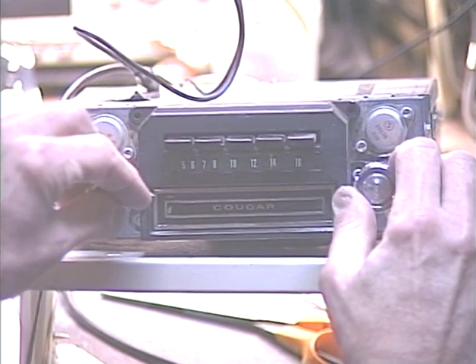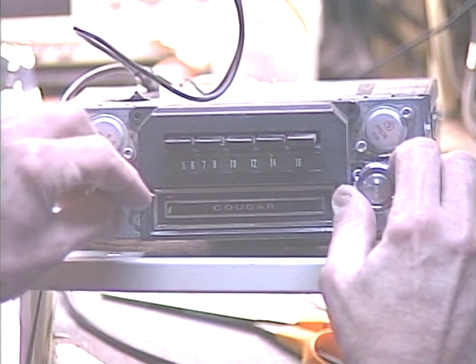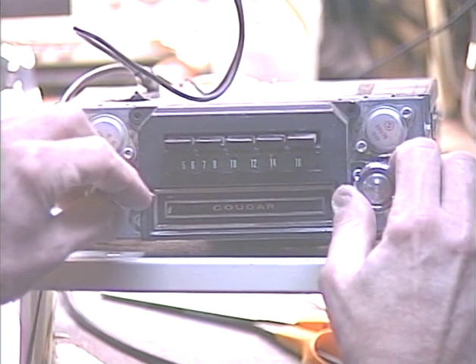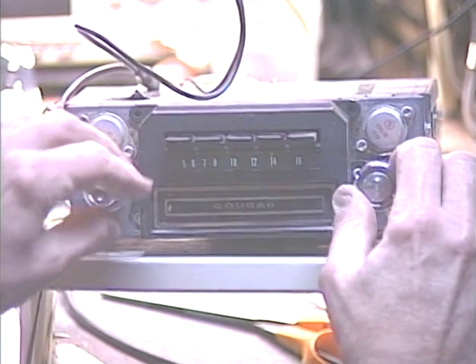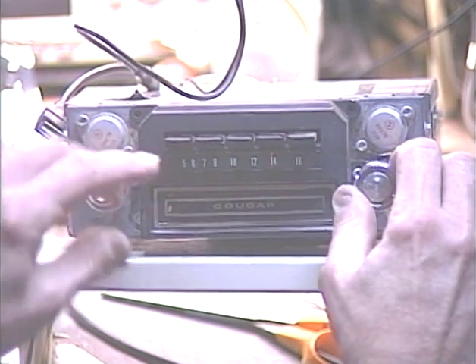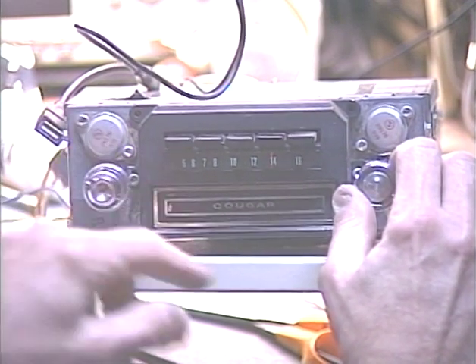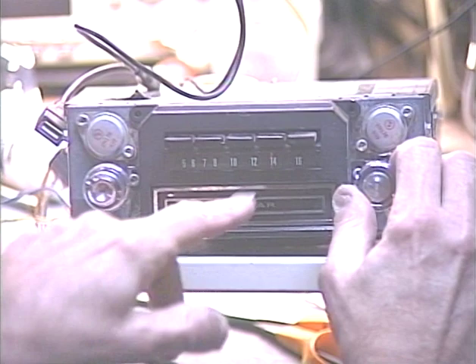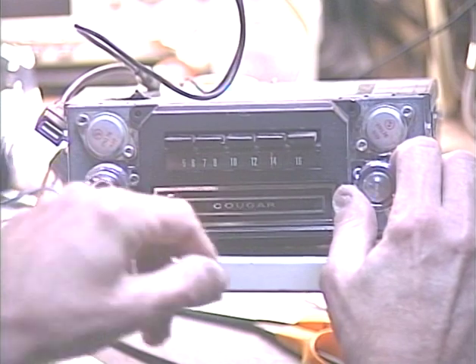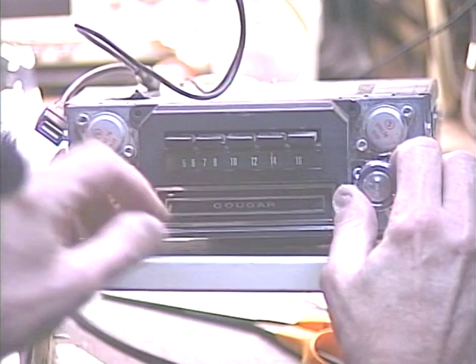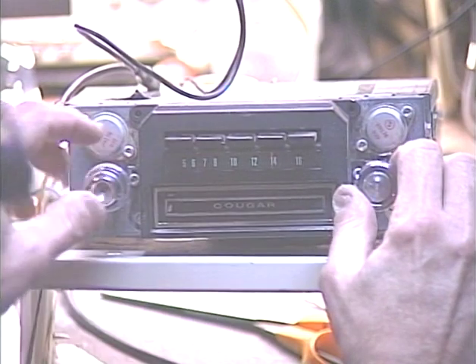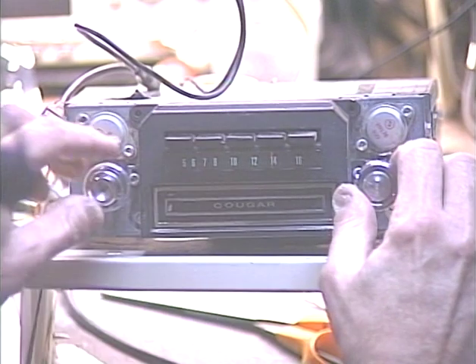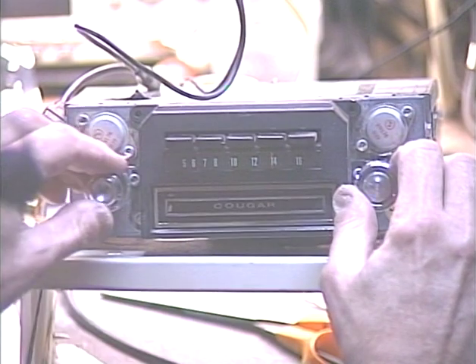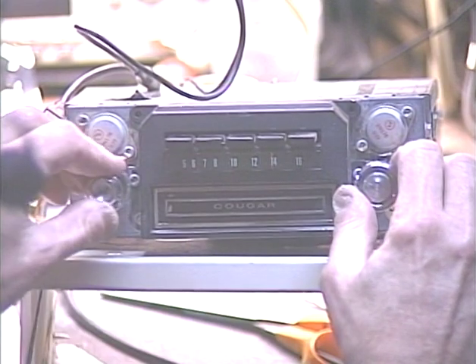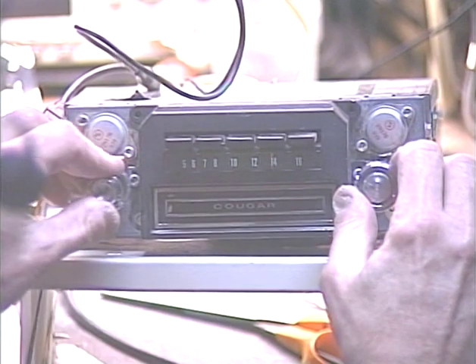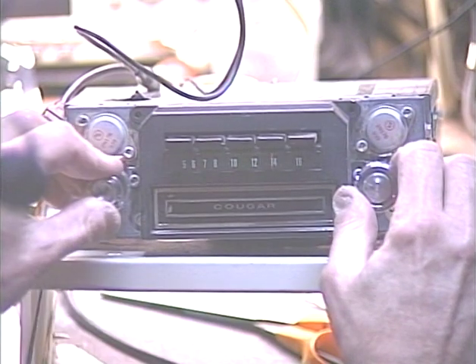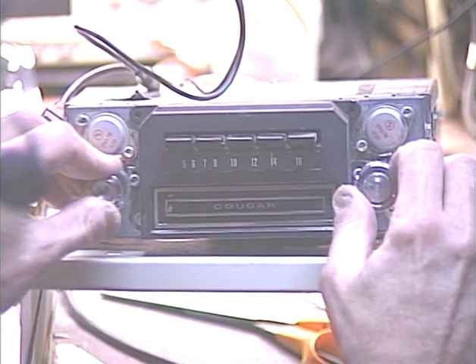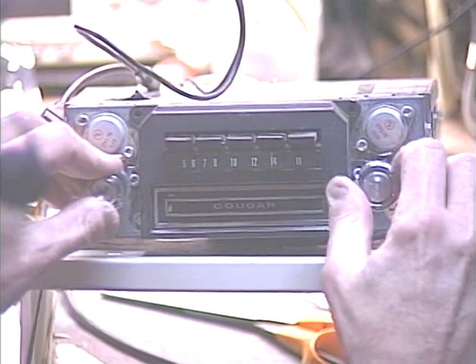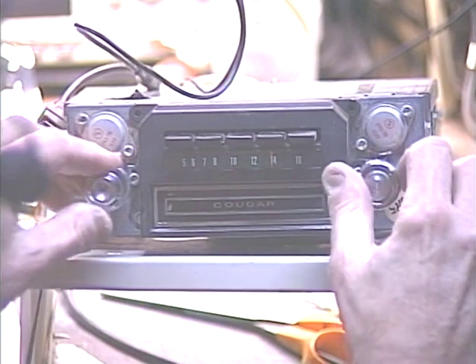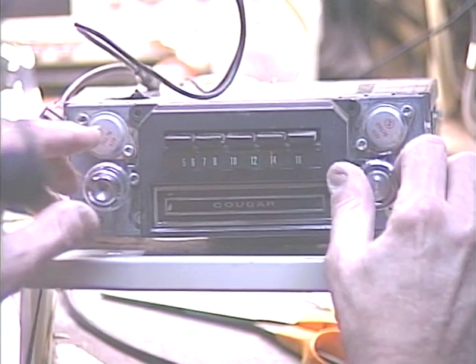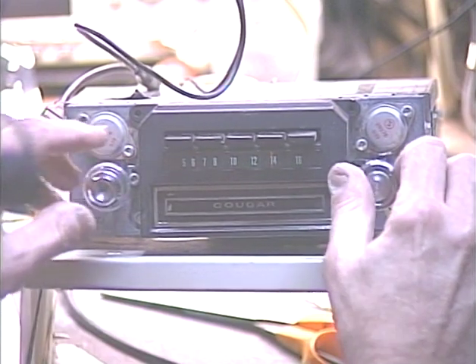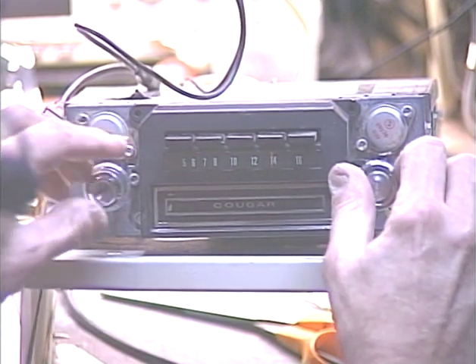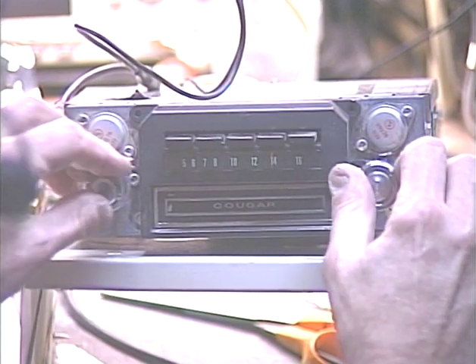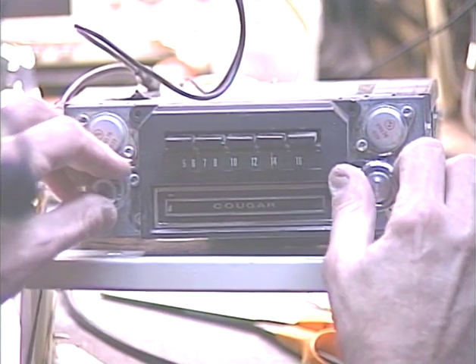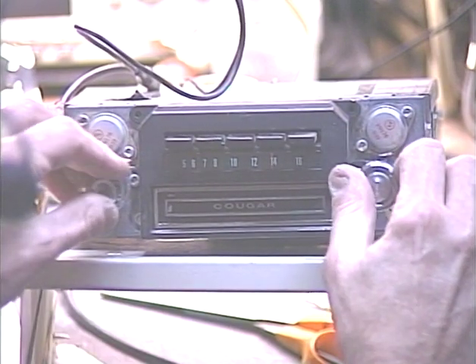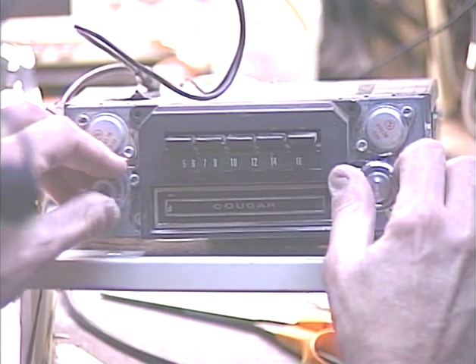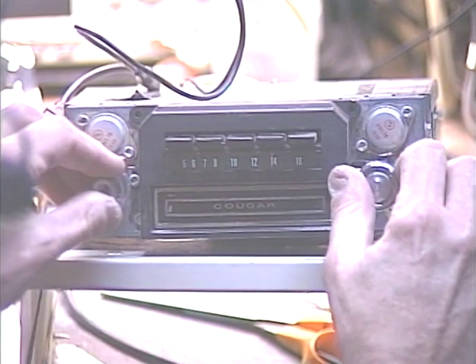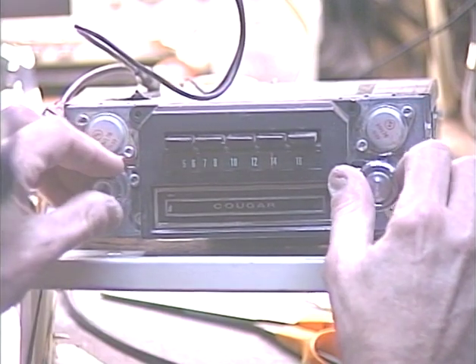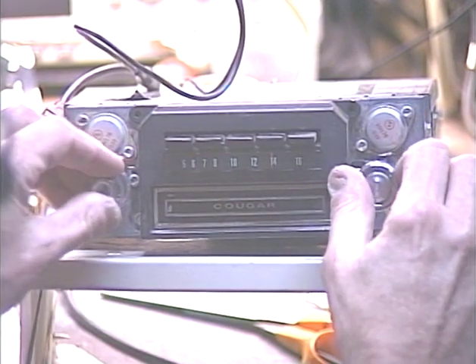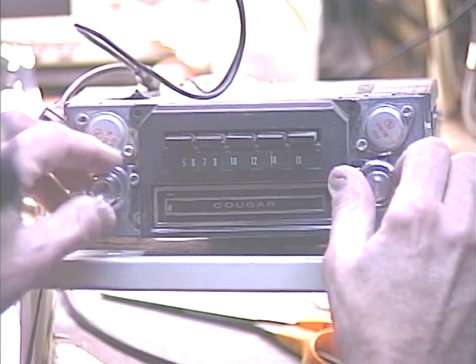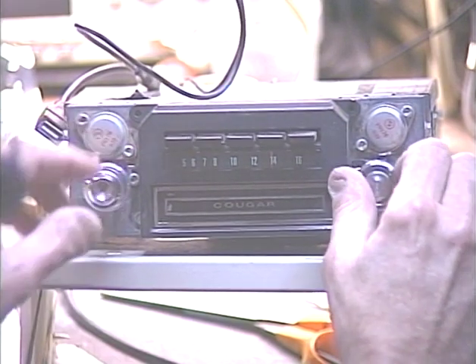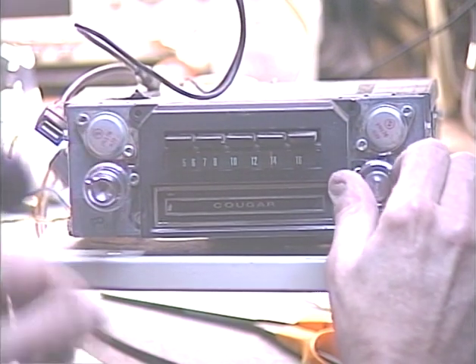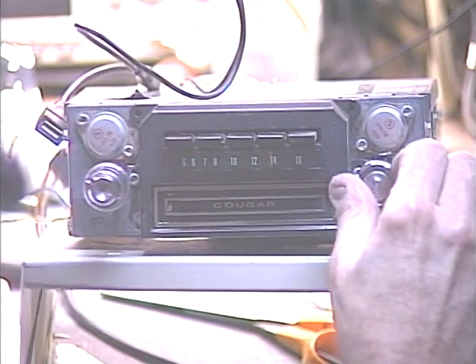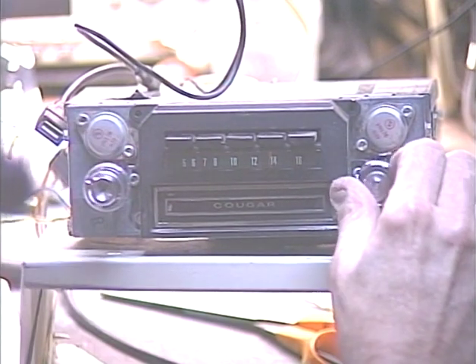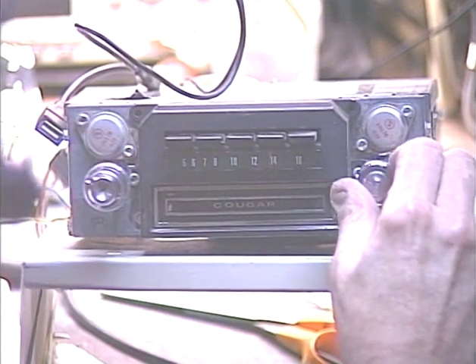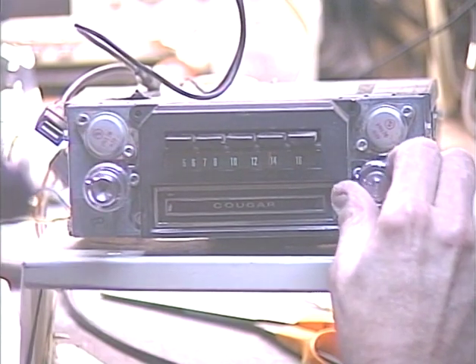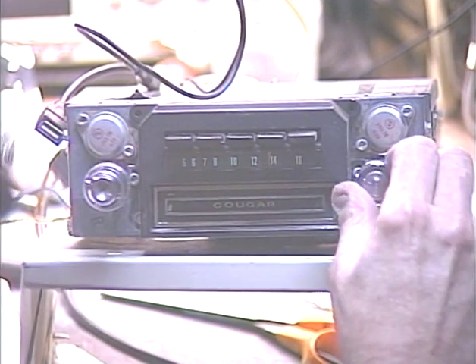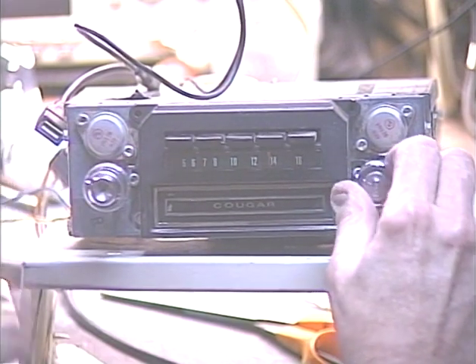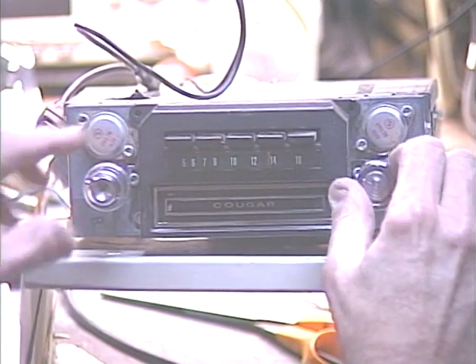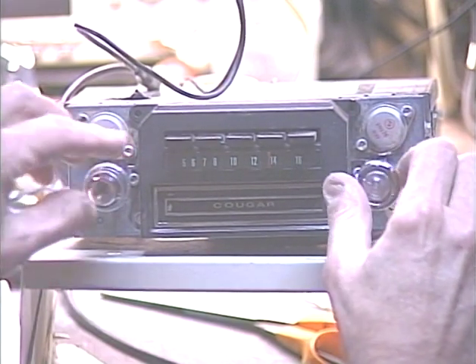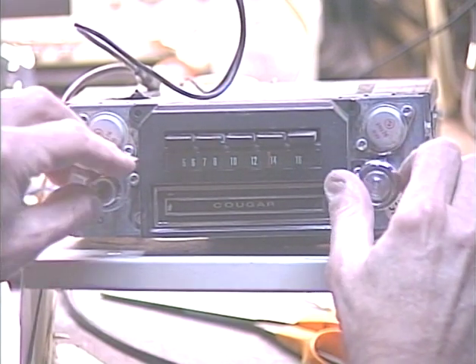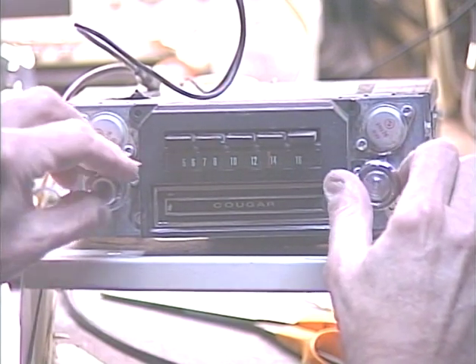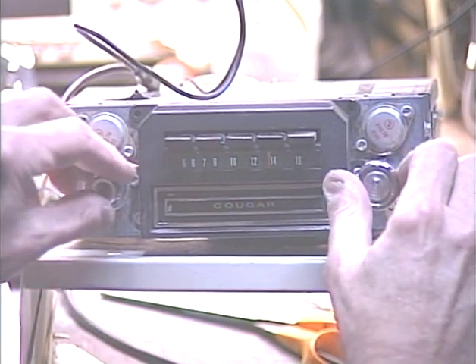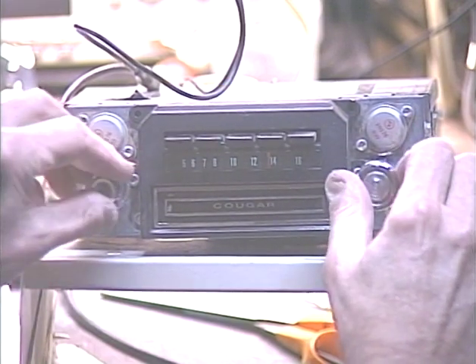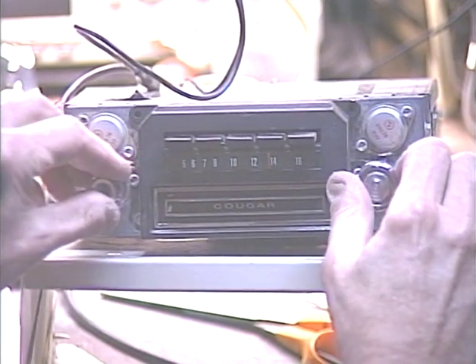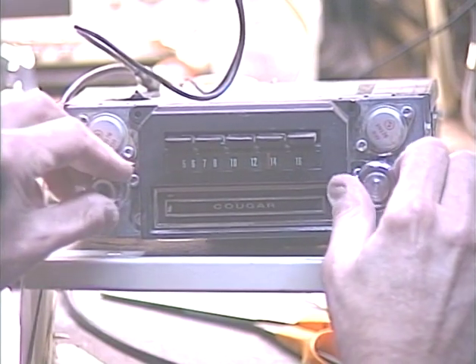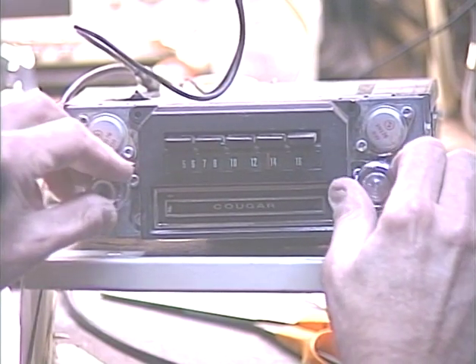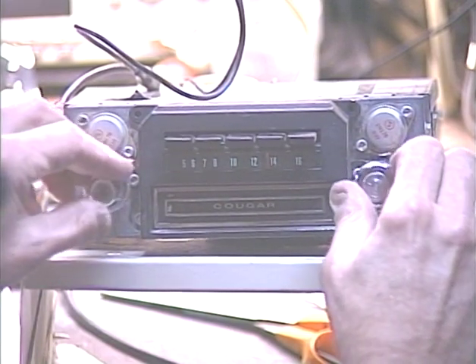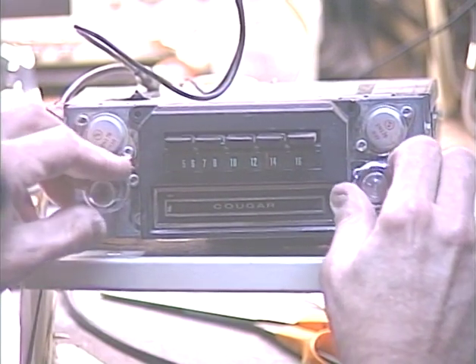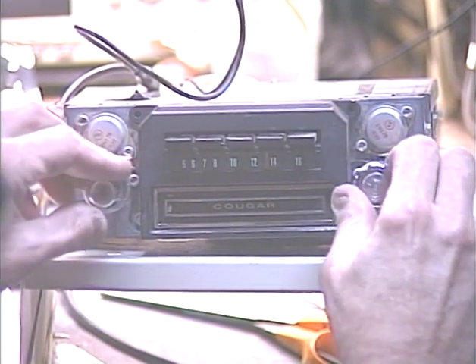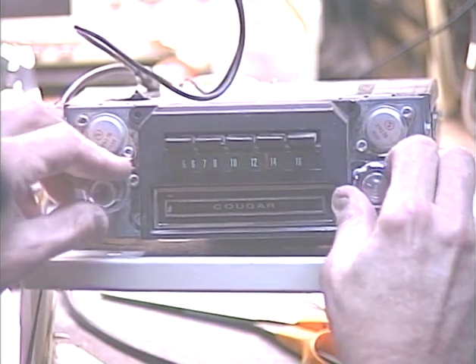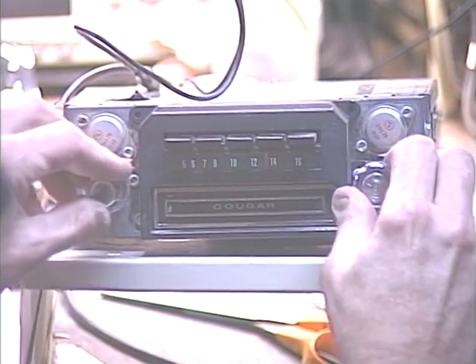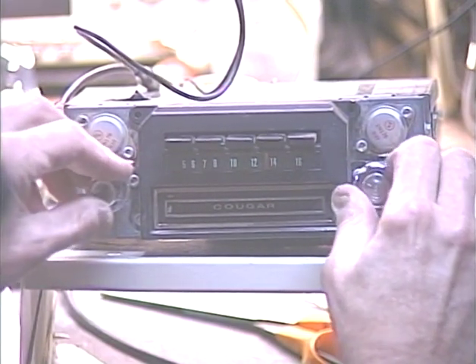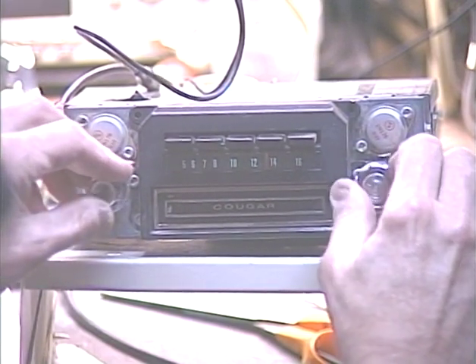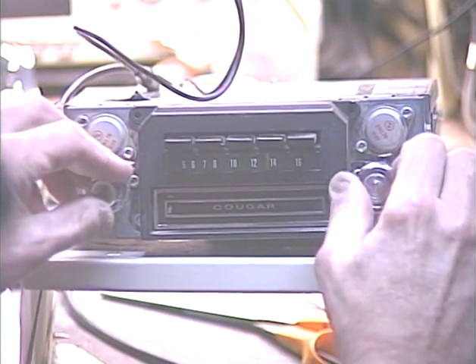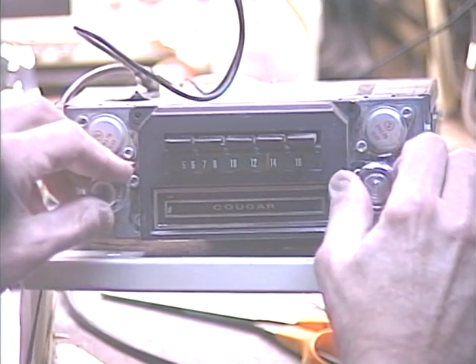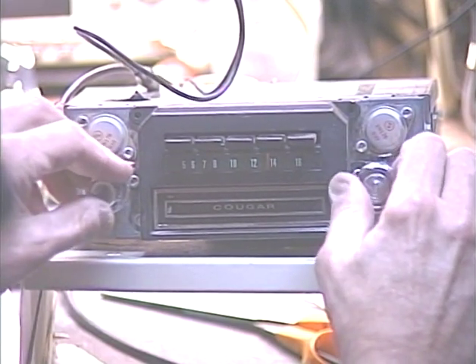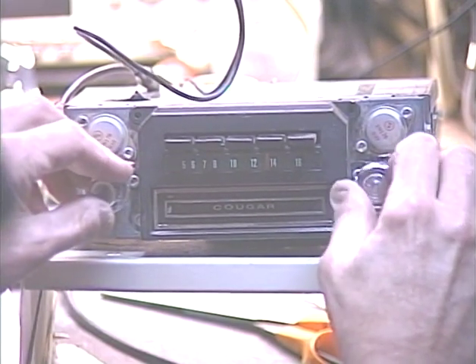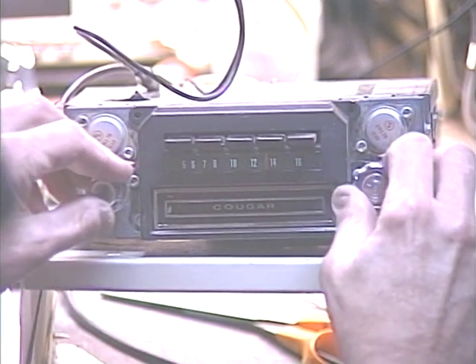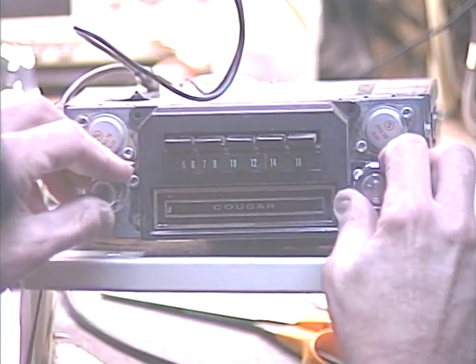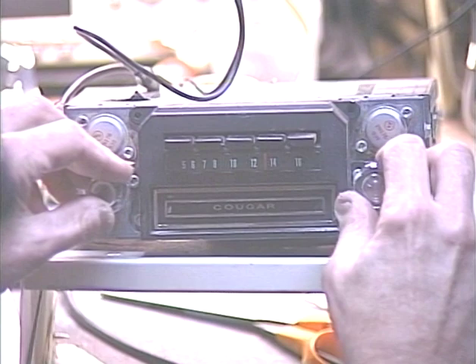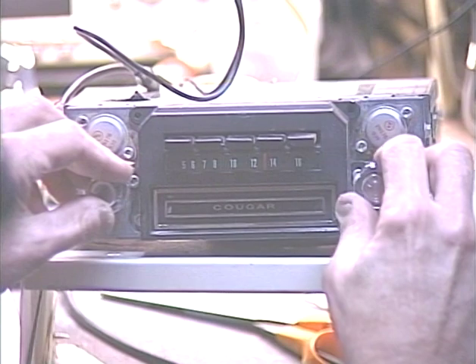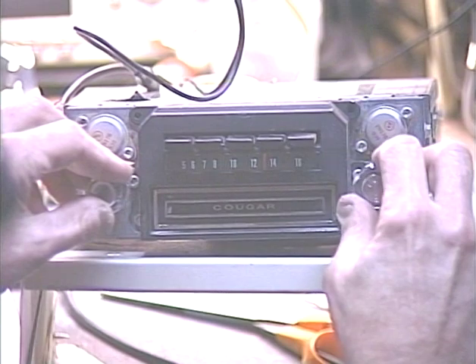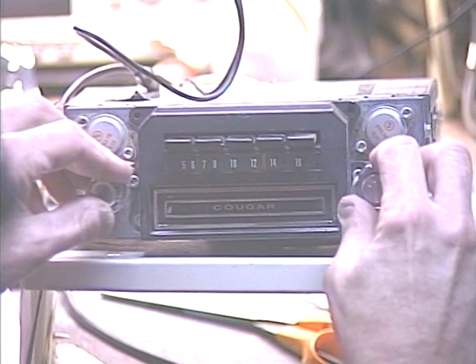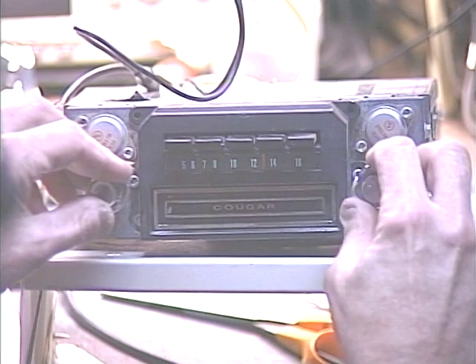Pretty much right at the 1400 mark. I know we're not going to get anything else on the AM band this time of night, so we won't bother with it.